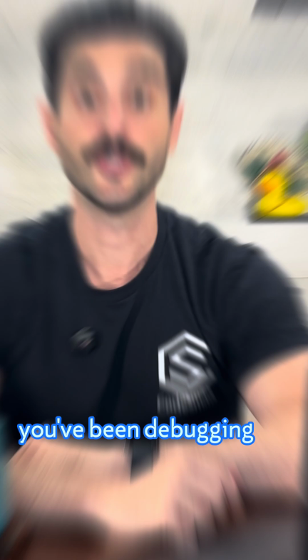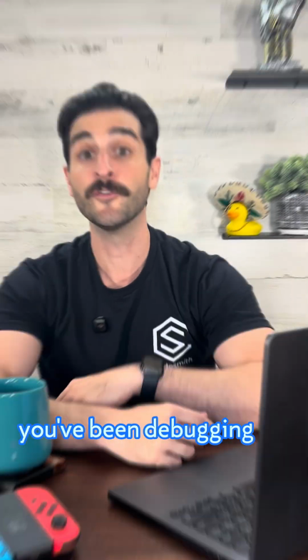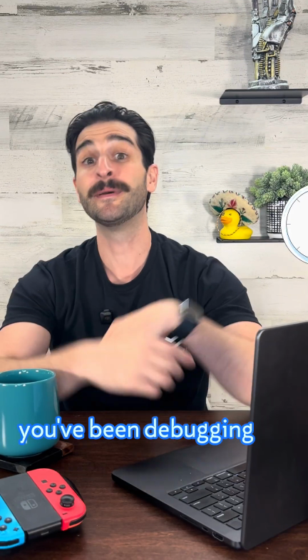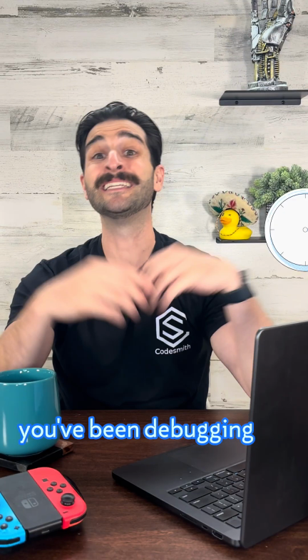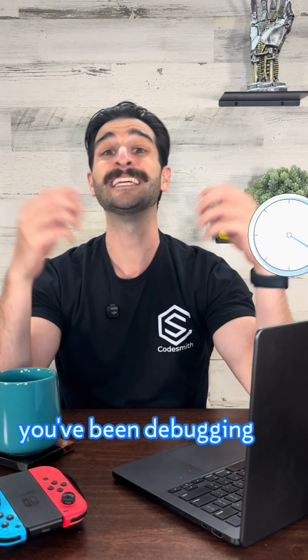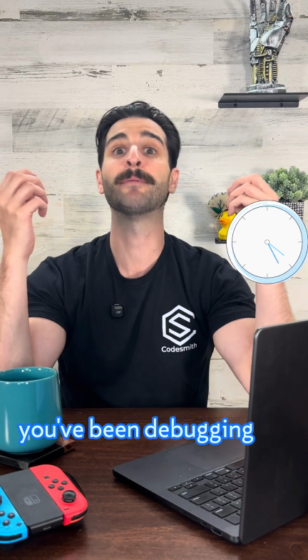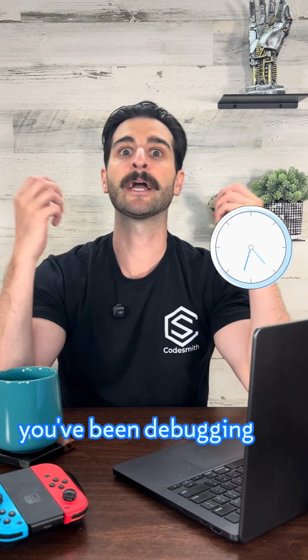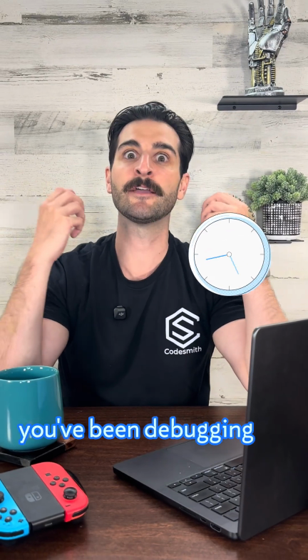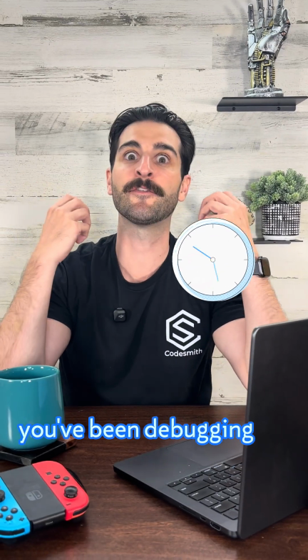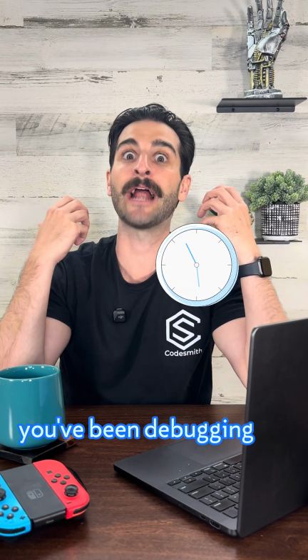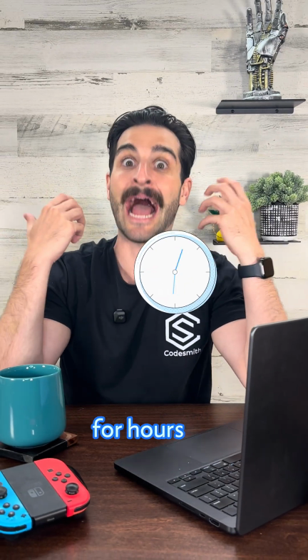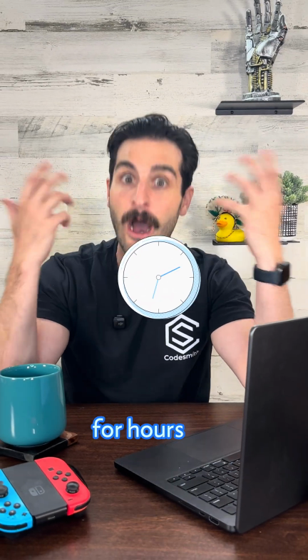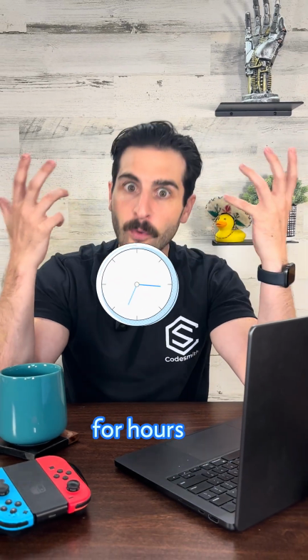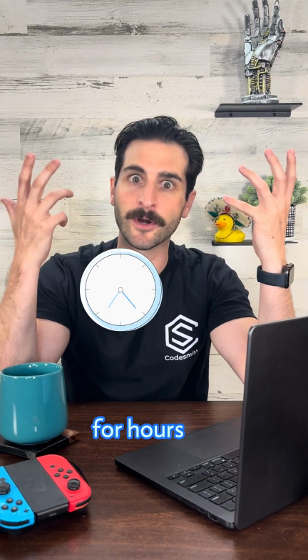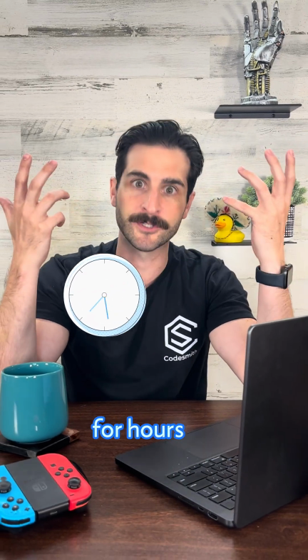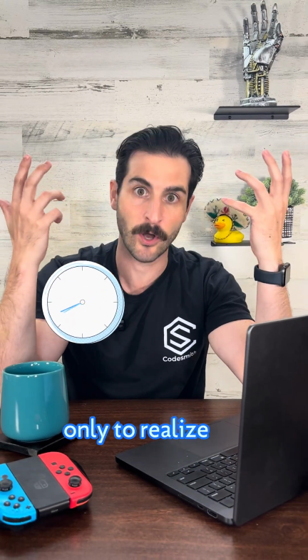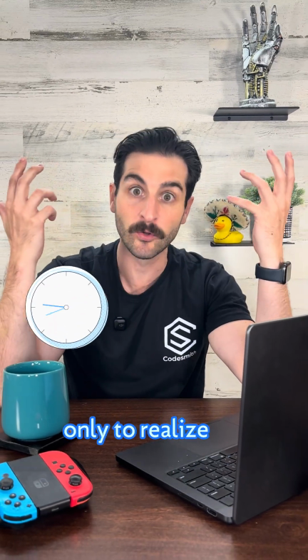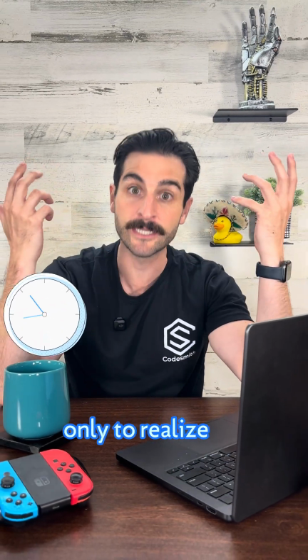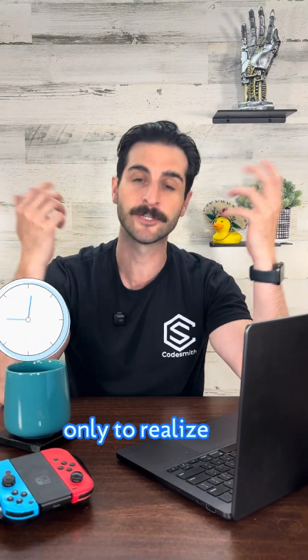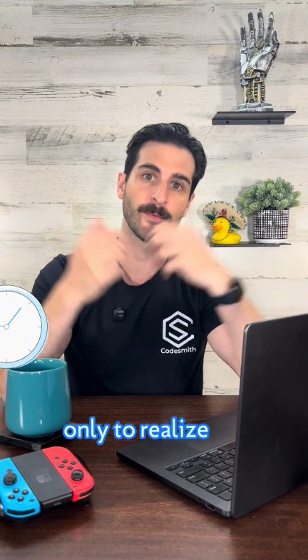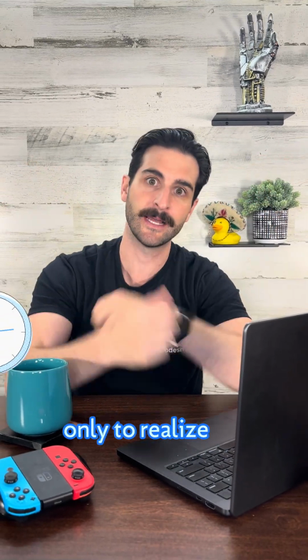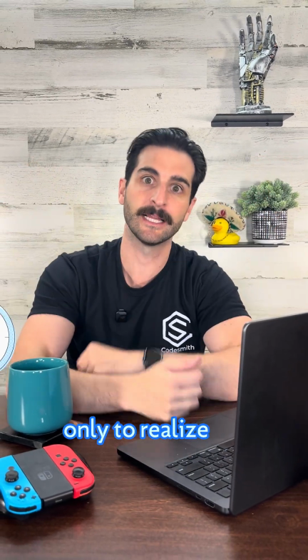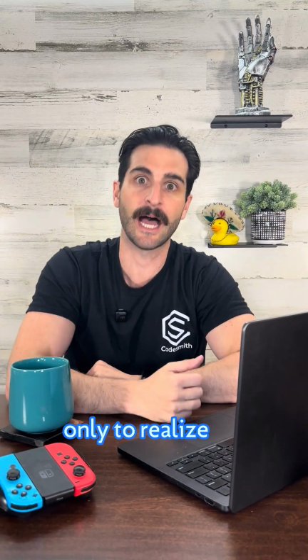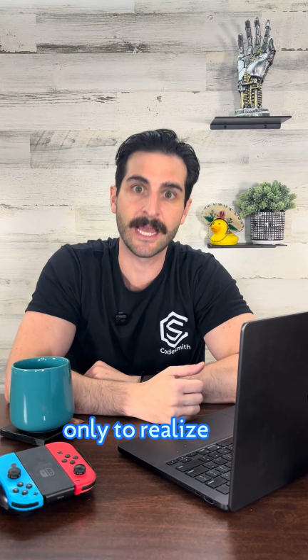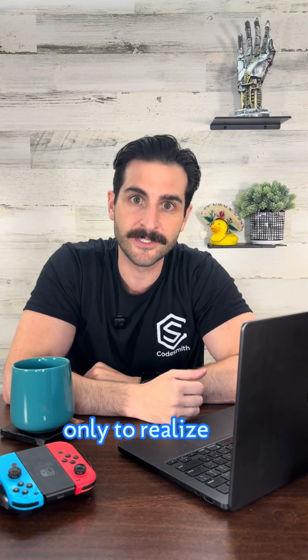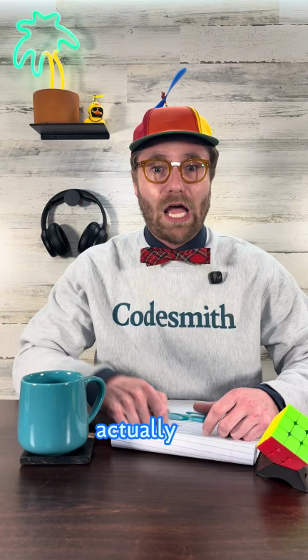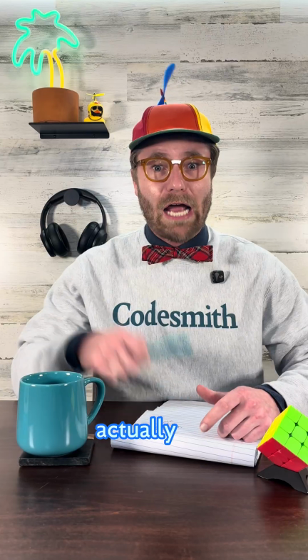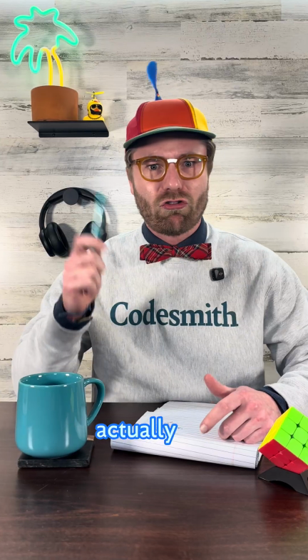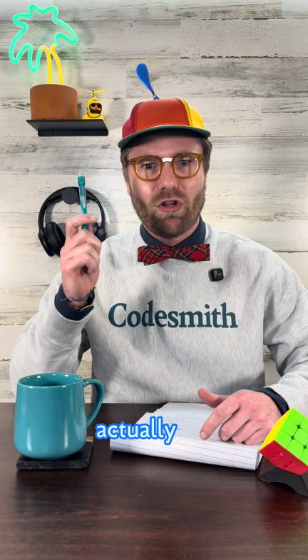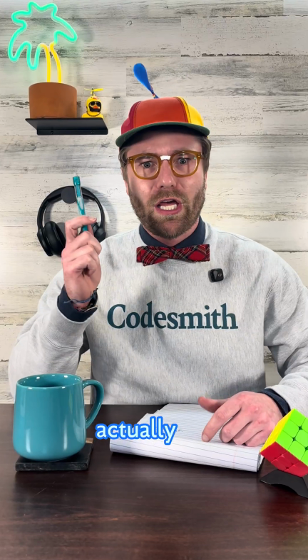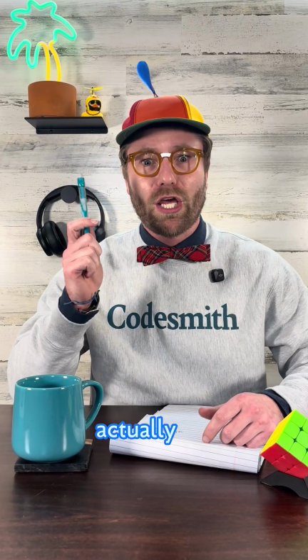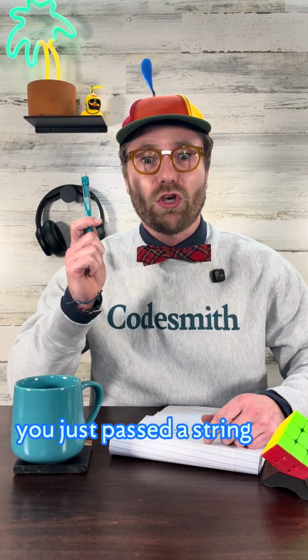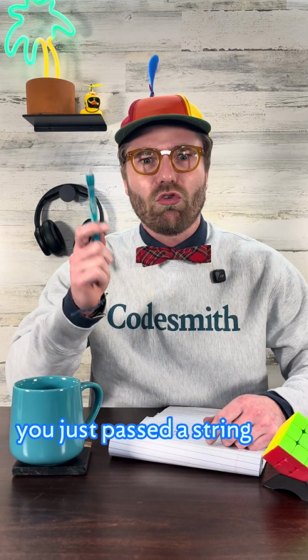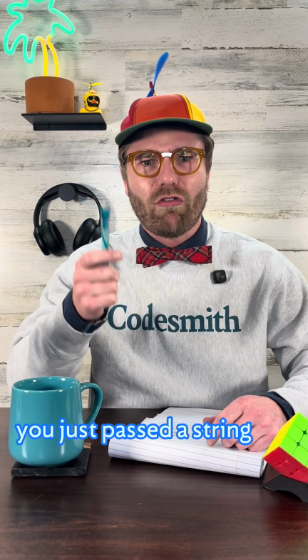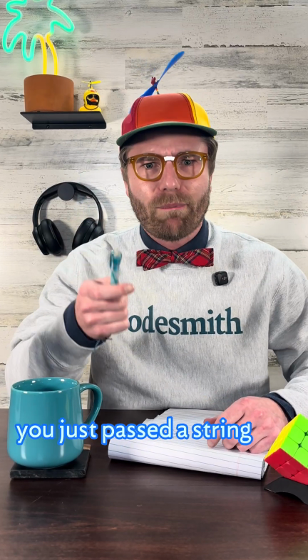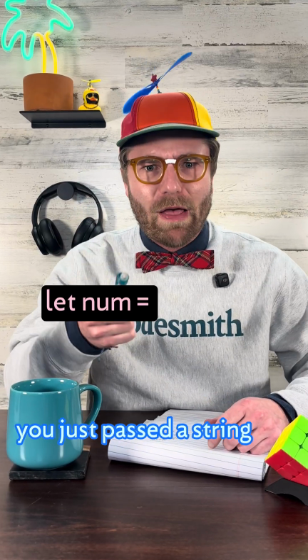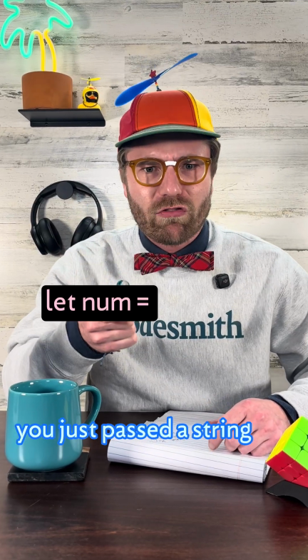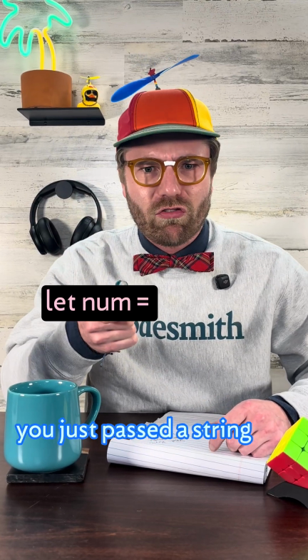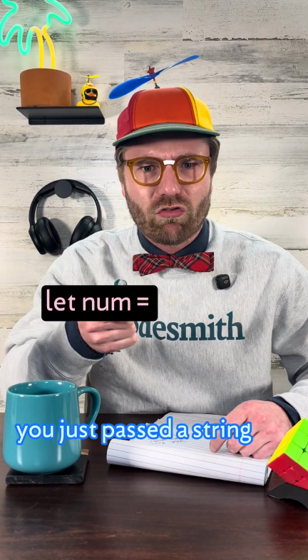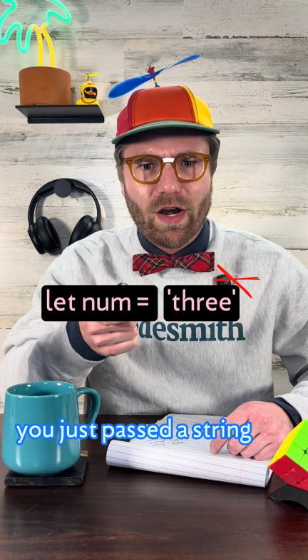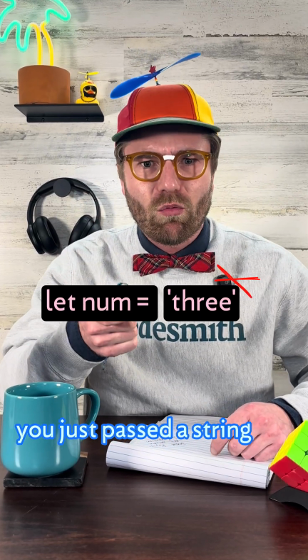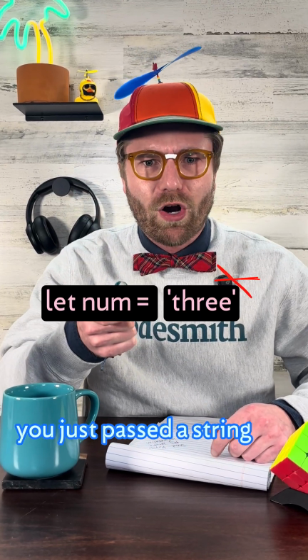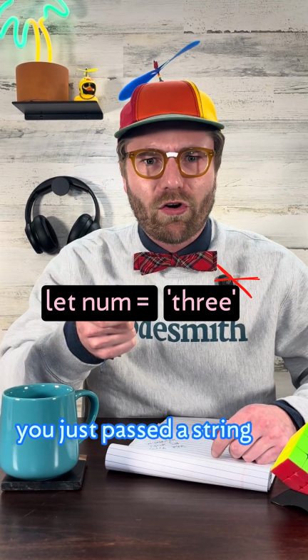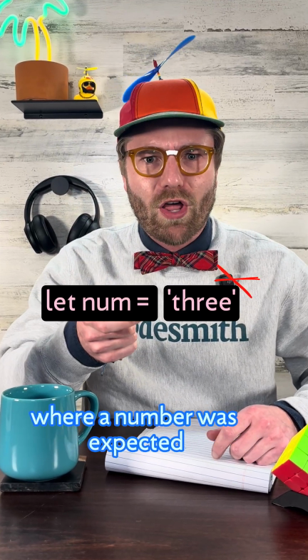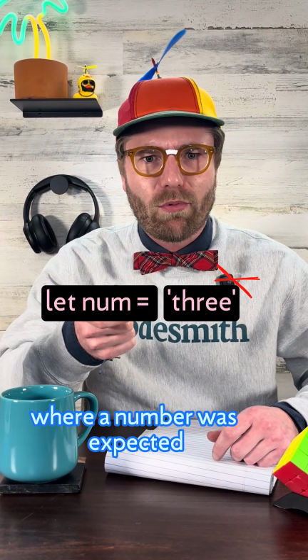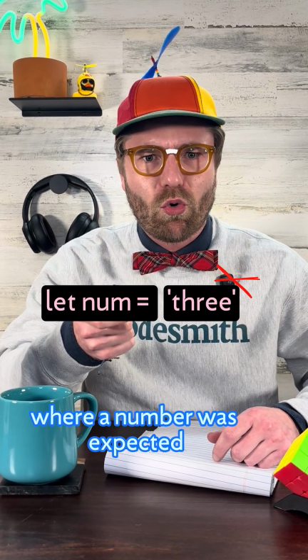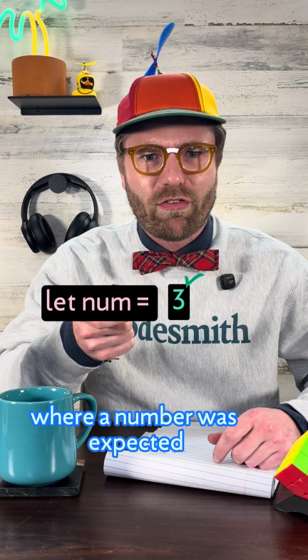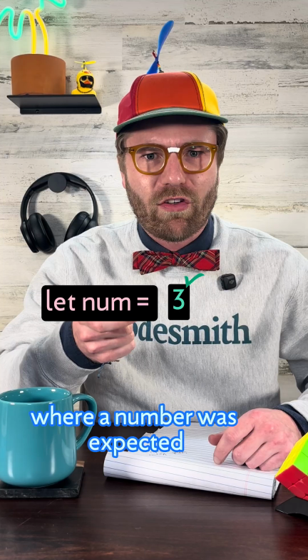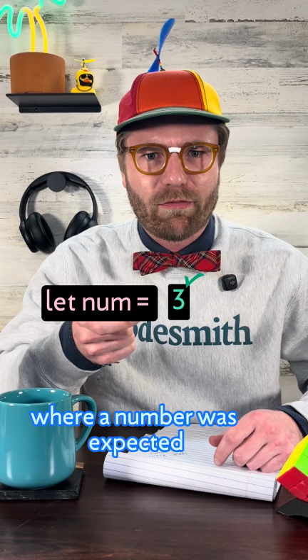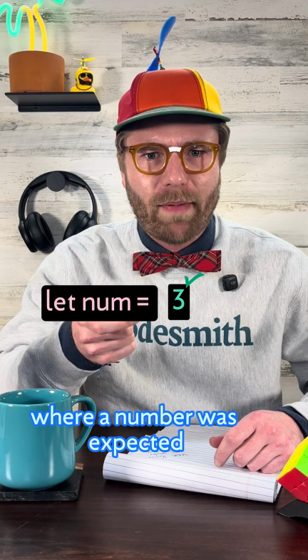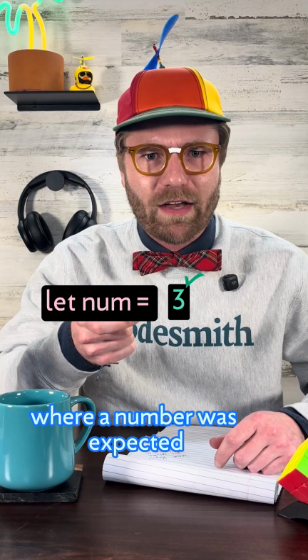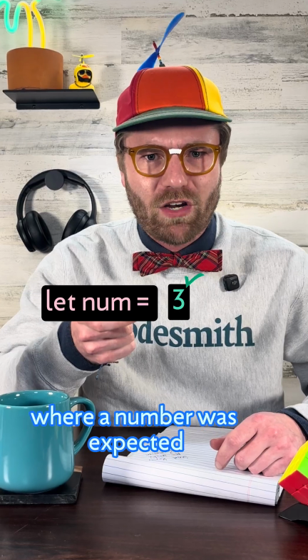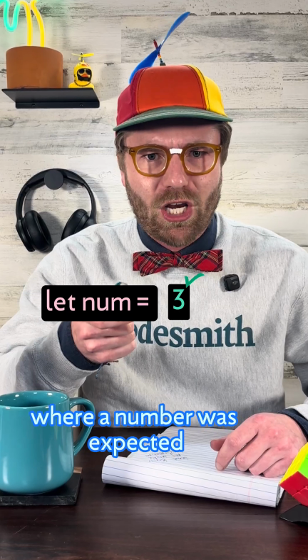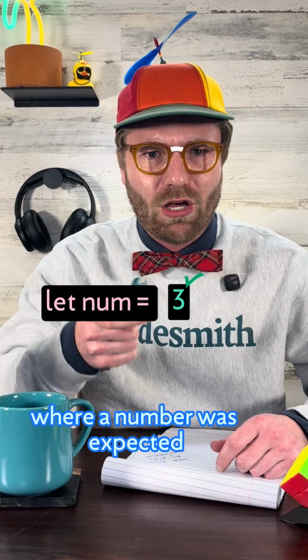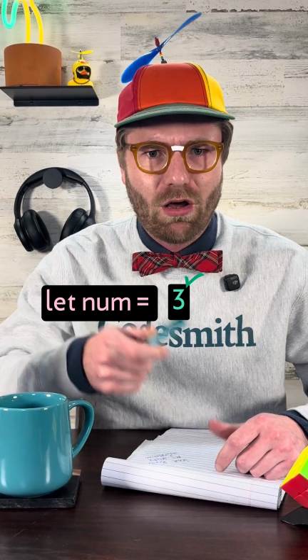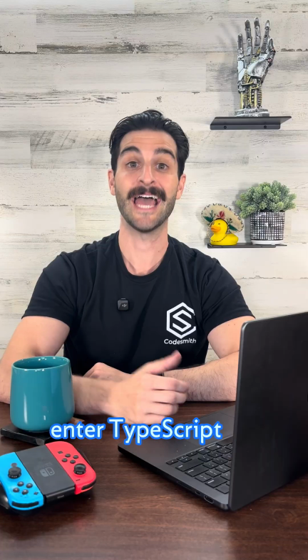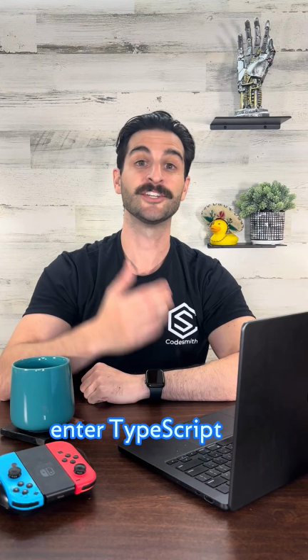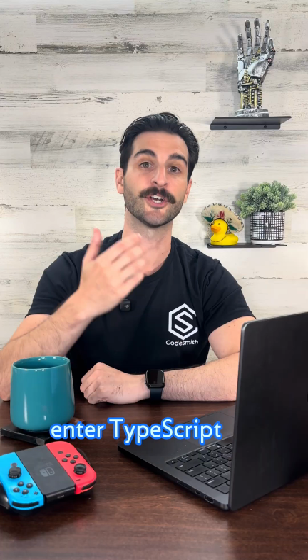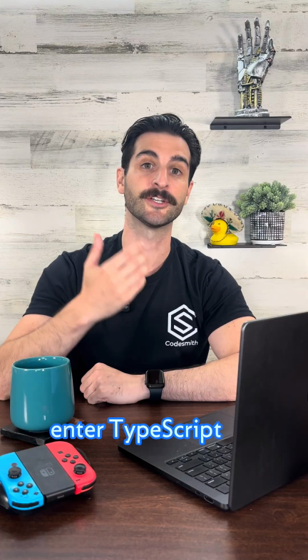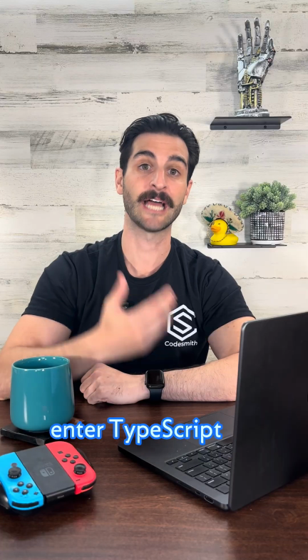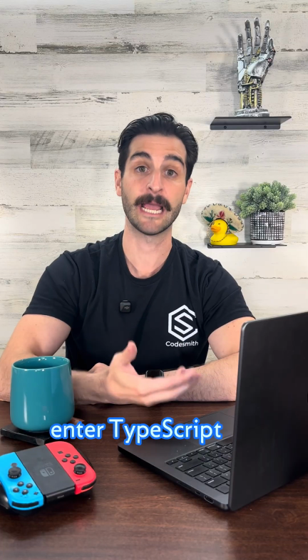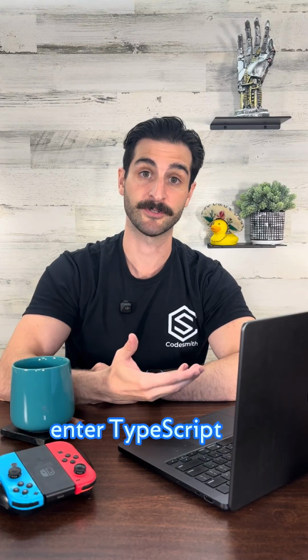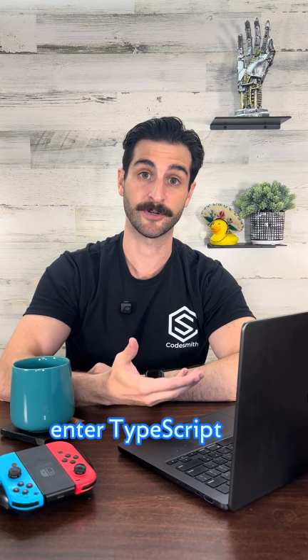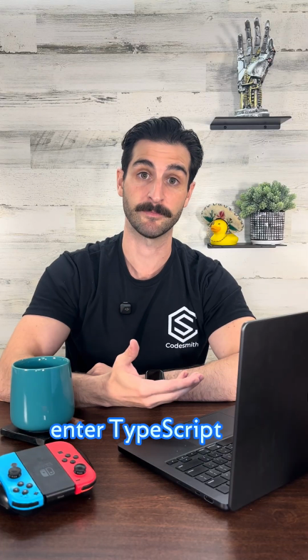You've been debugging for hours, only to realize you just passed a string where a number was expected. Enter TypeScript.